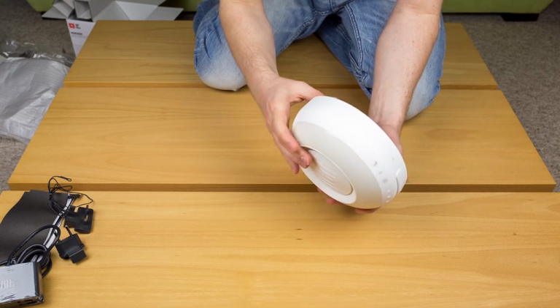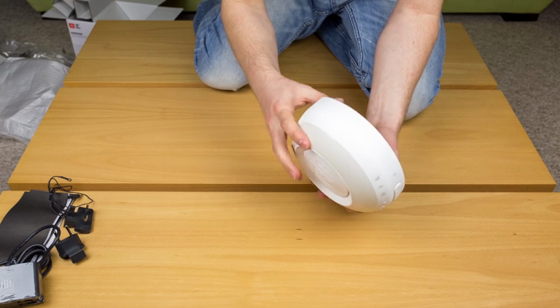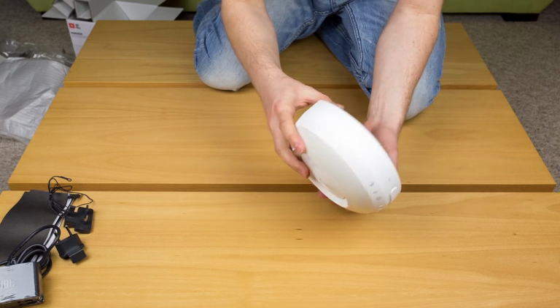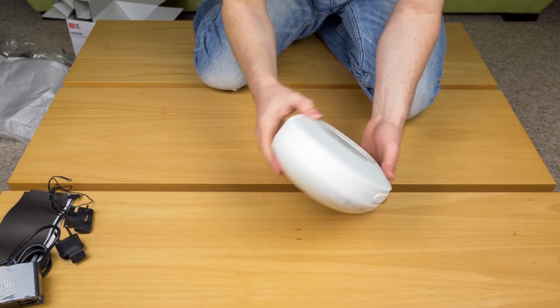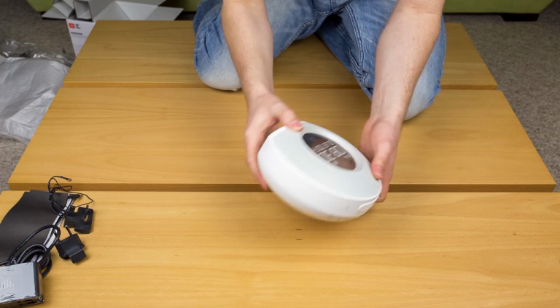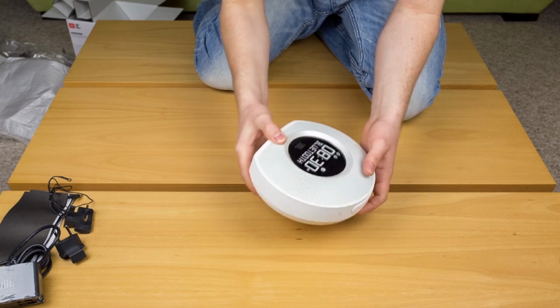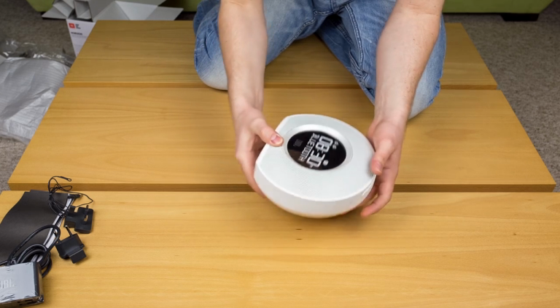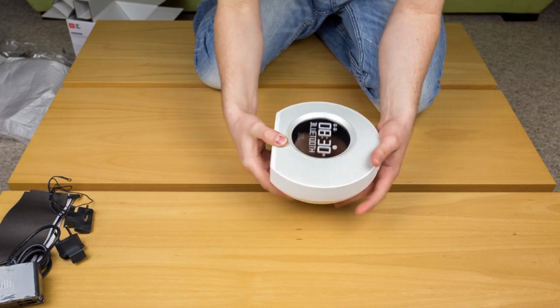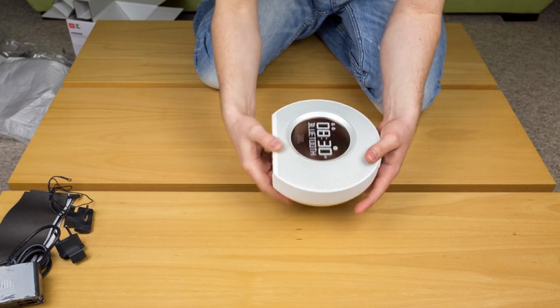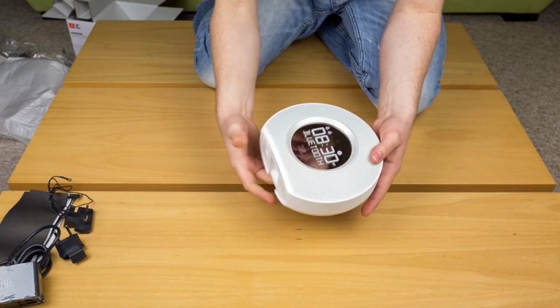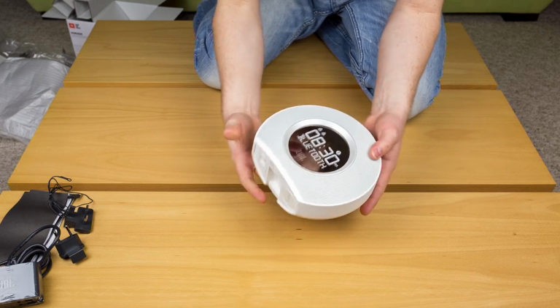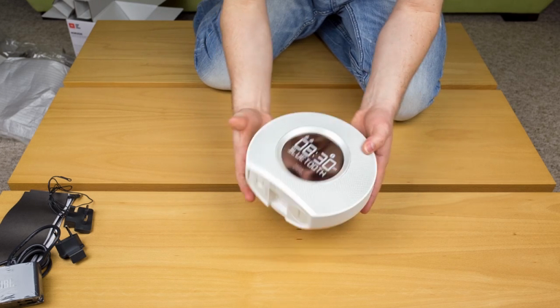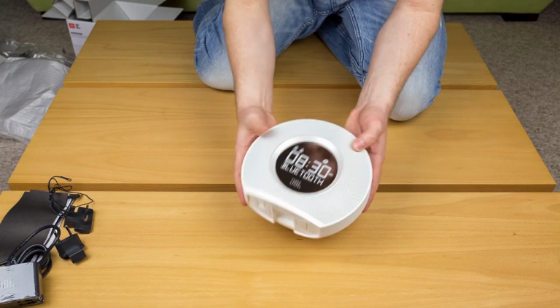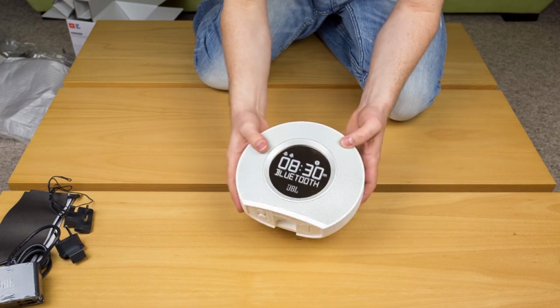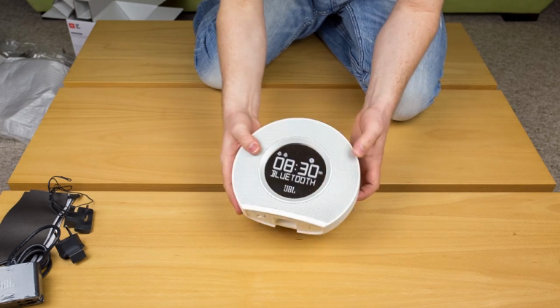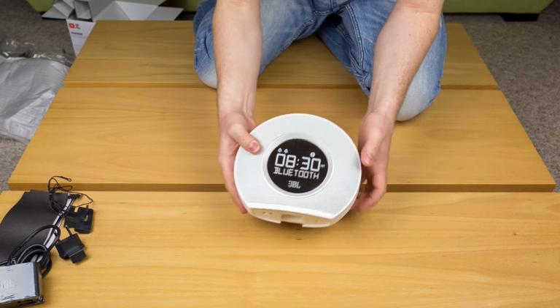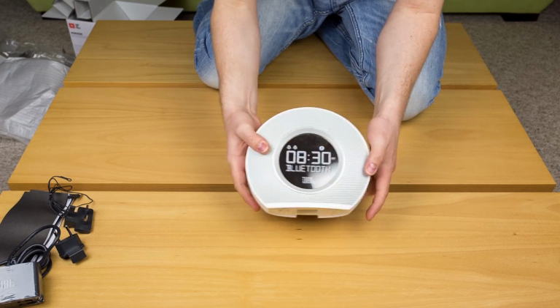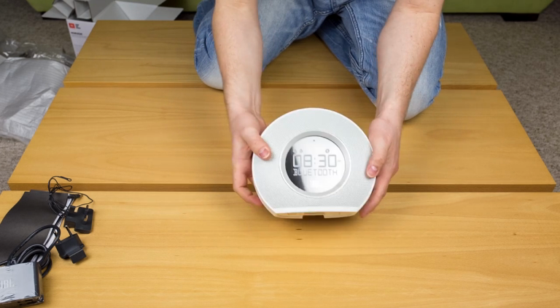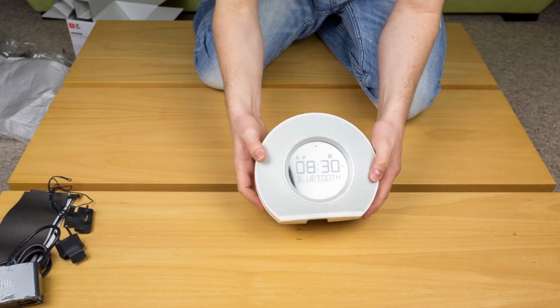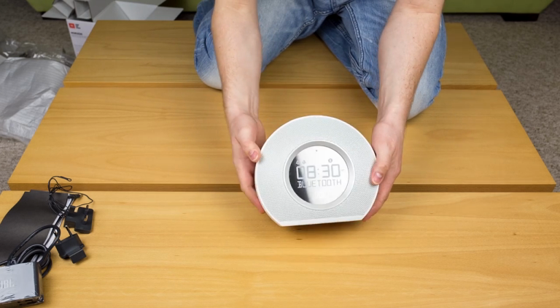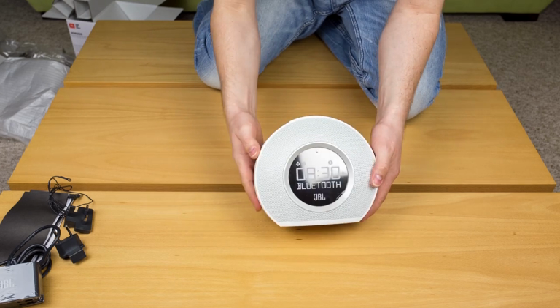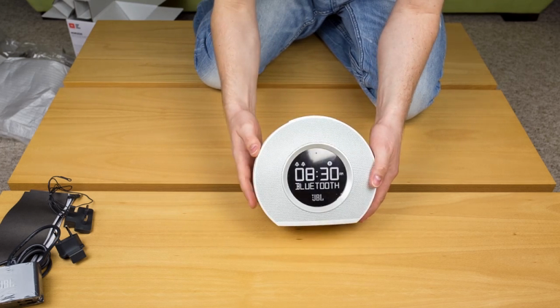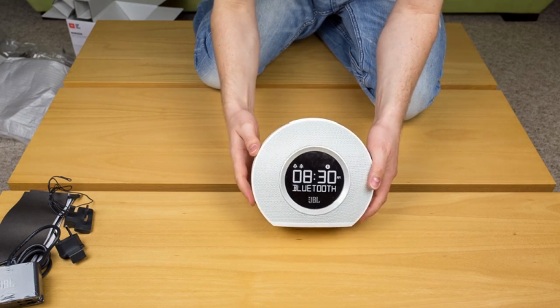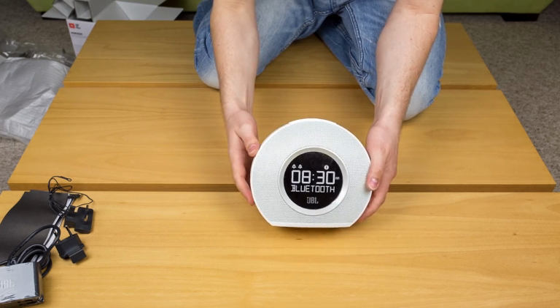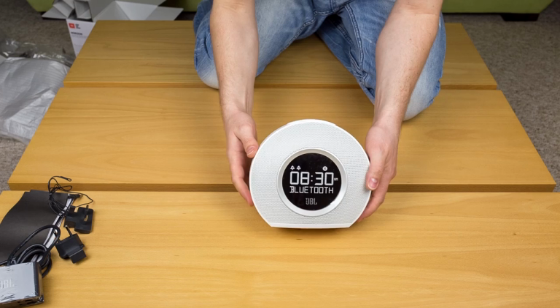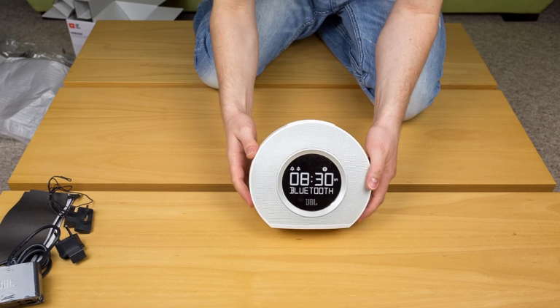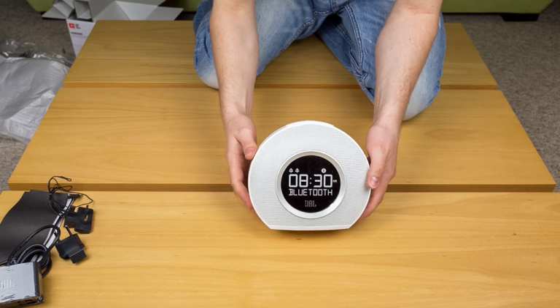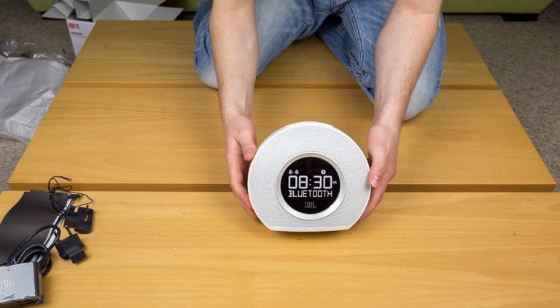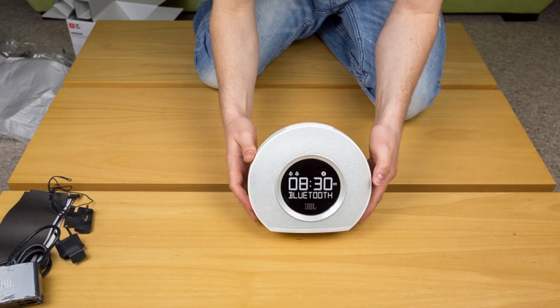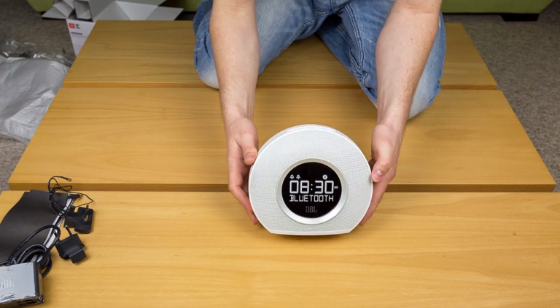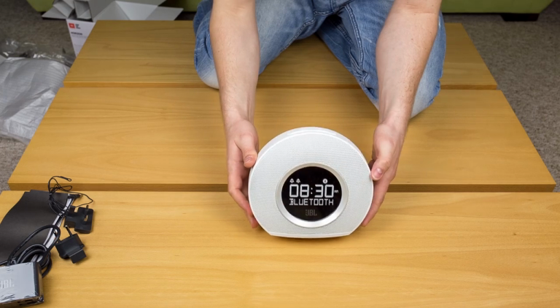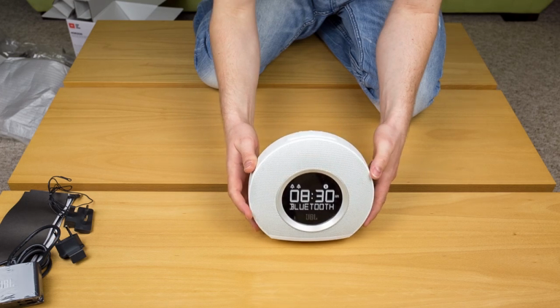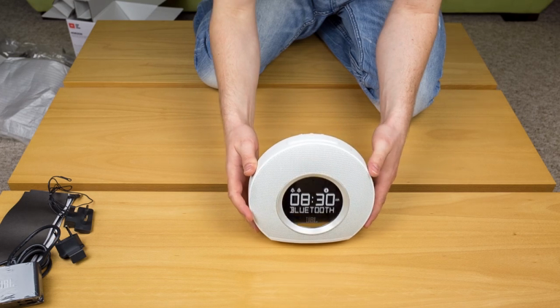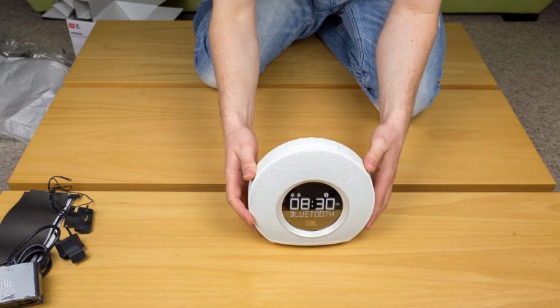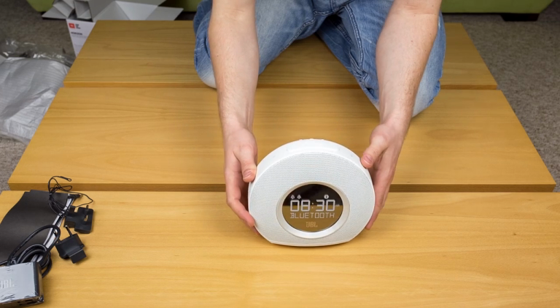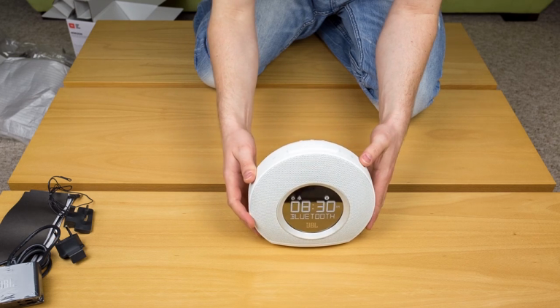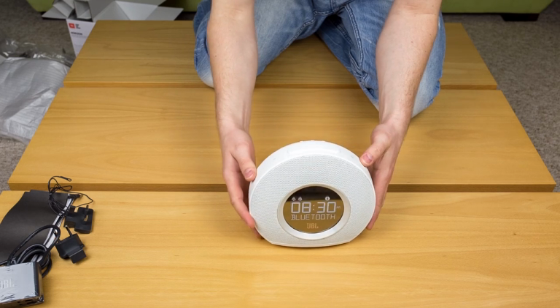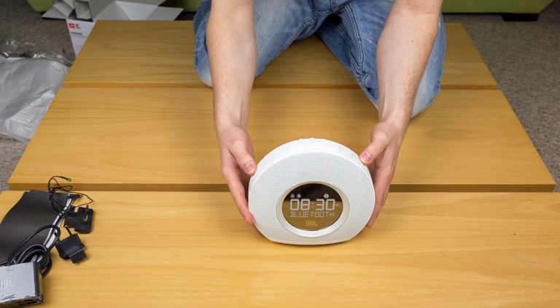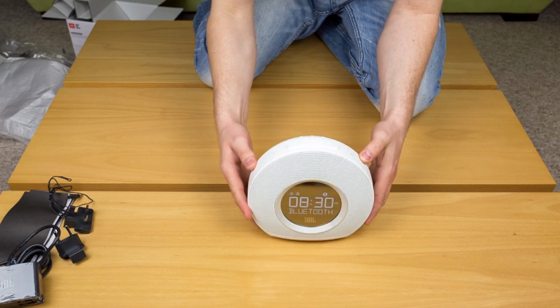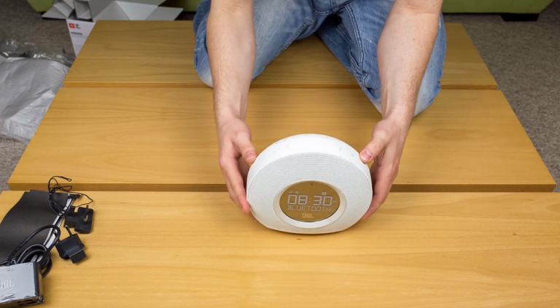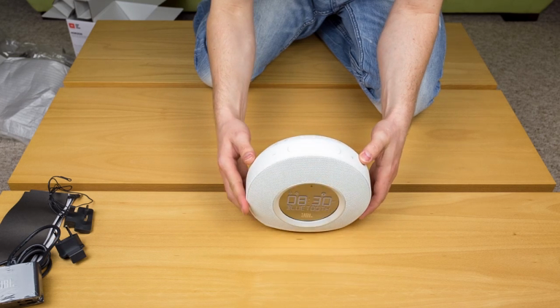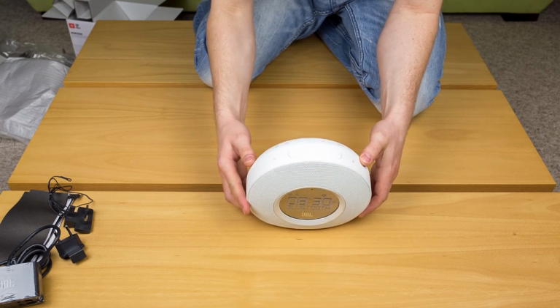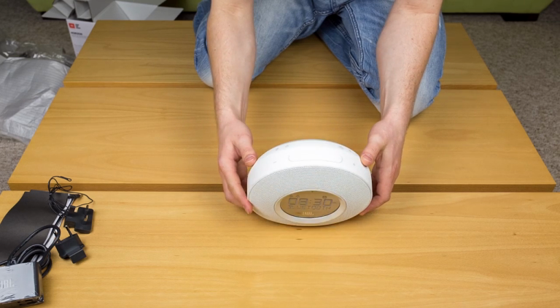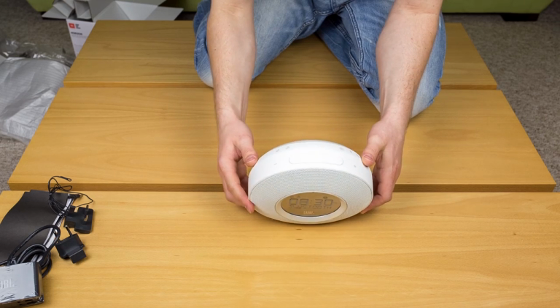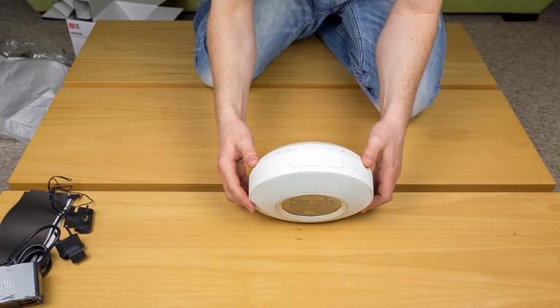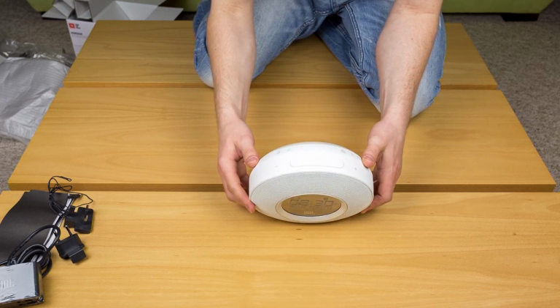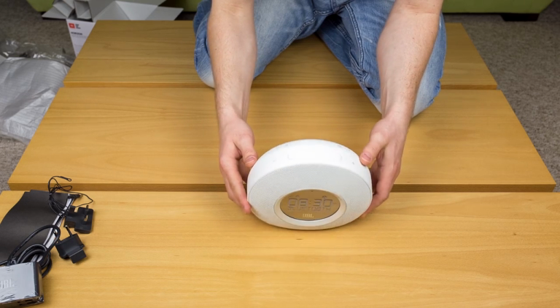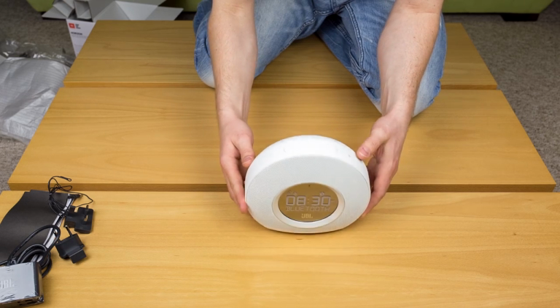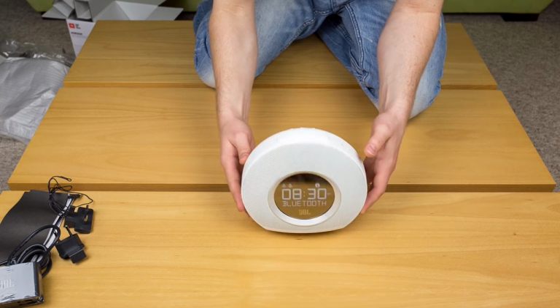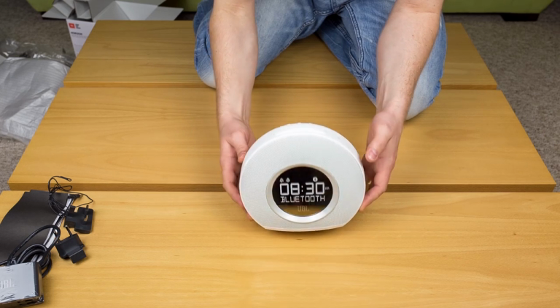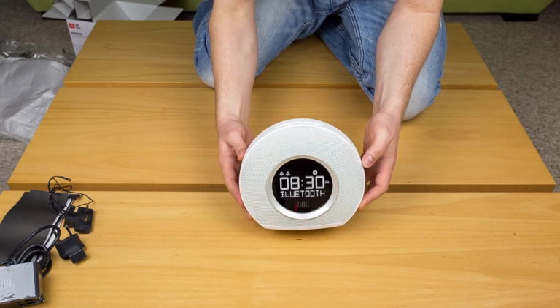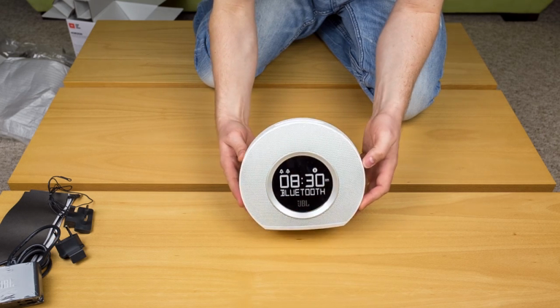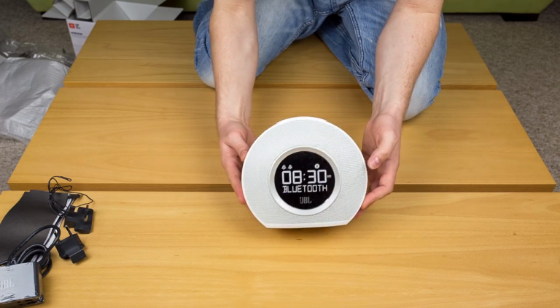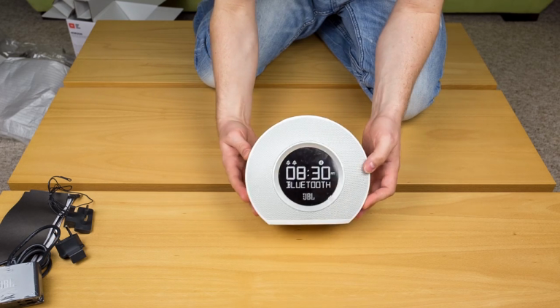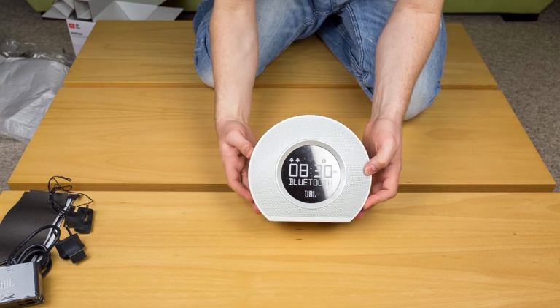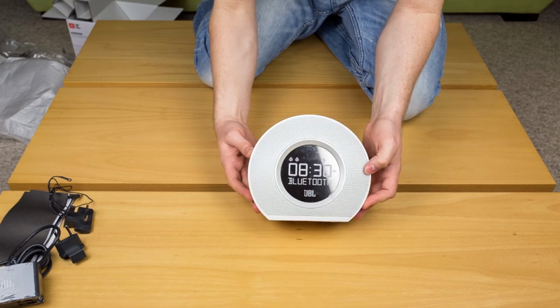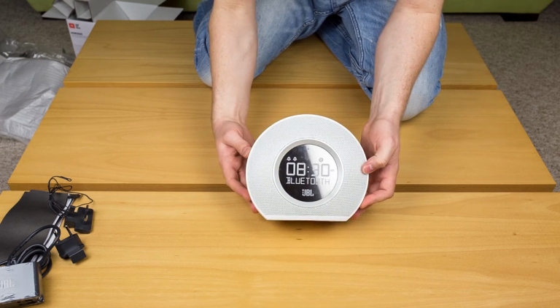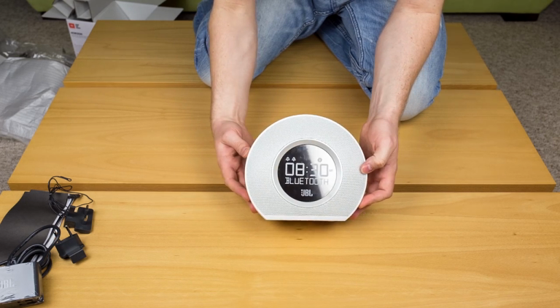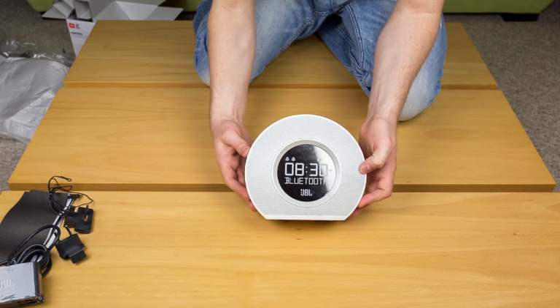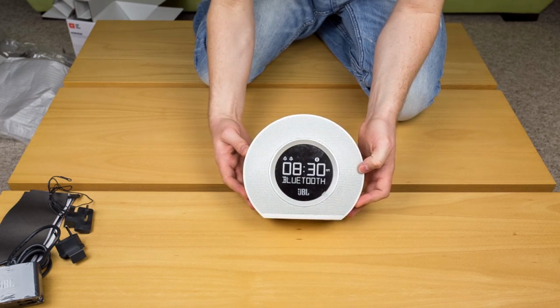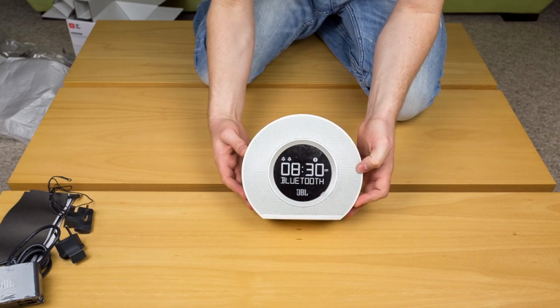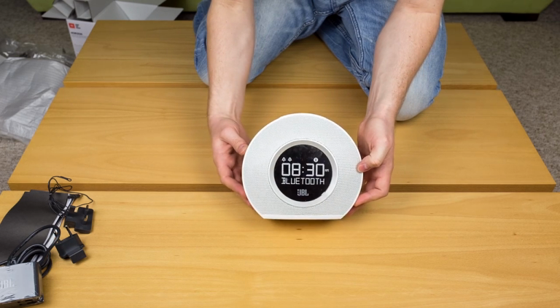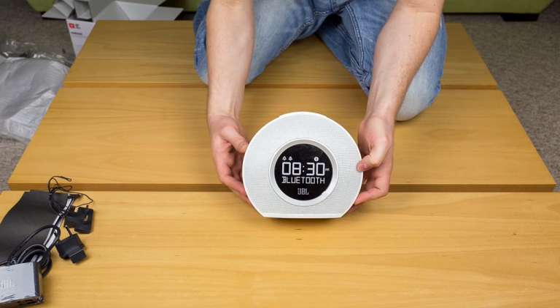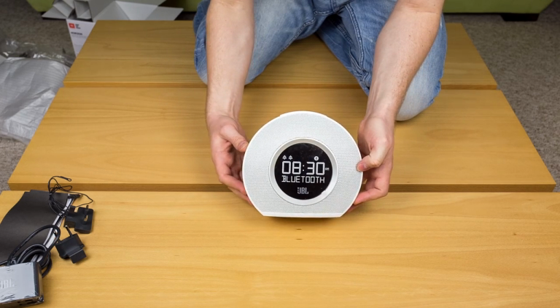The JBL Horizon is offered in two colors. I have the white one, but there is also a black one for sale.